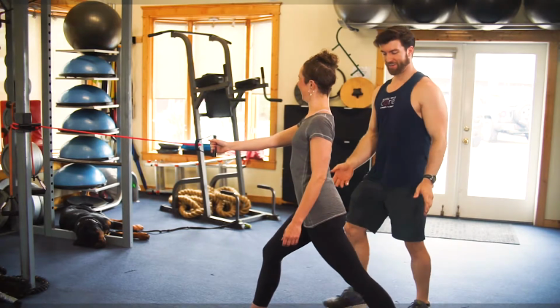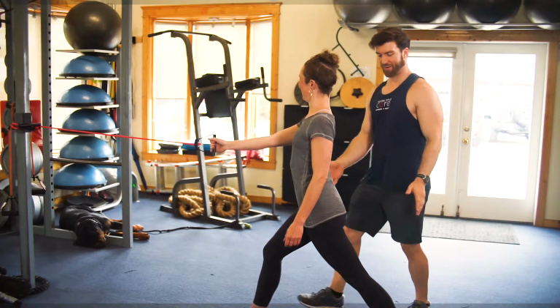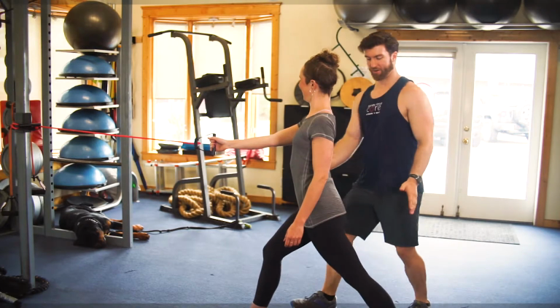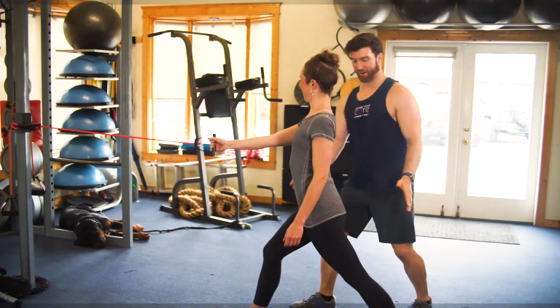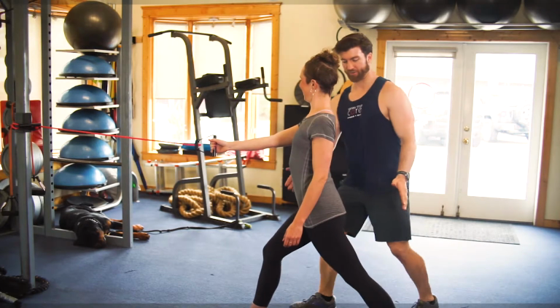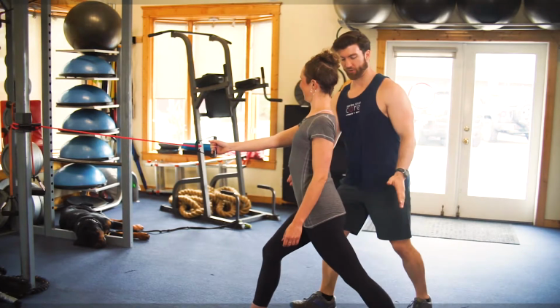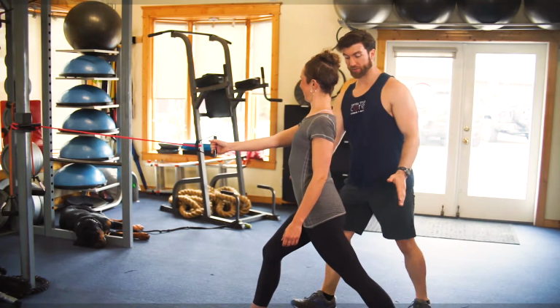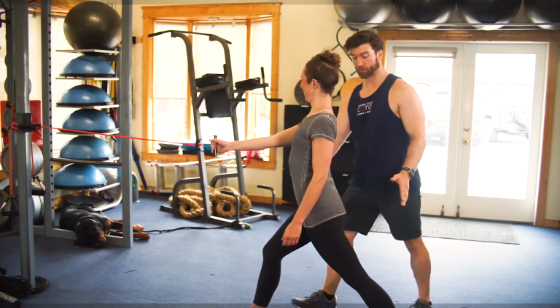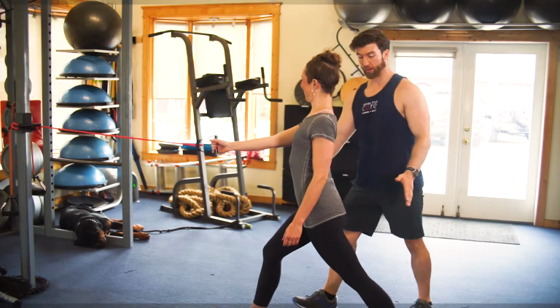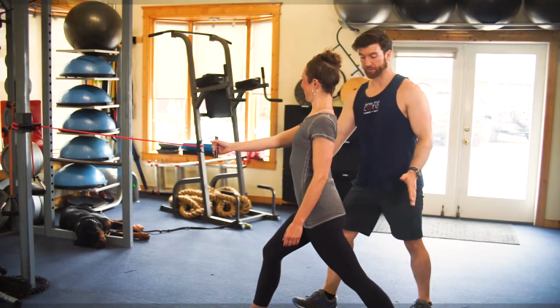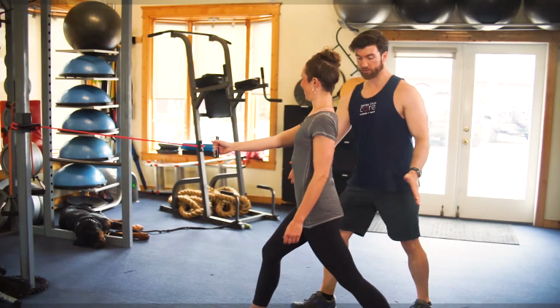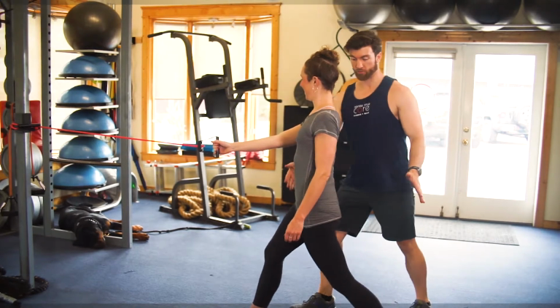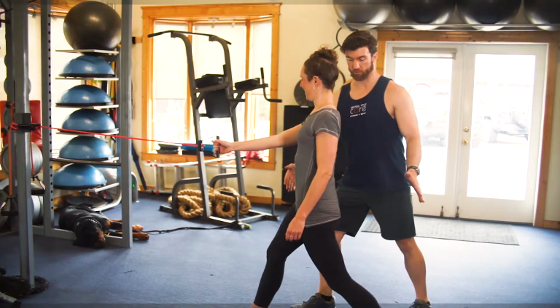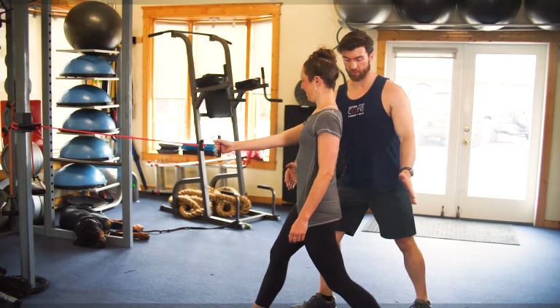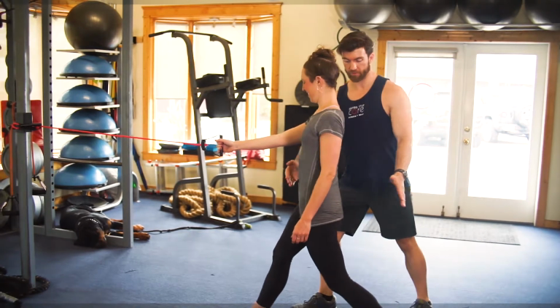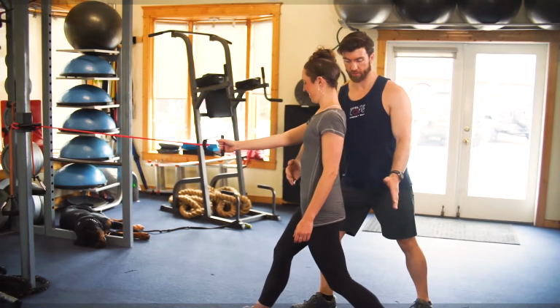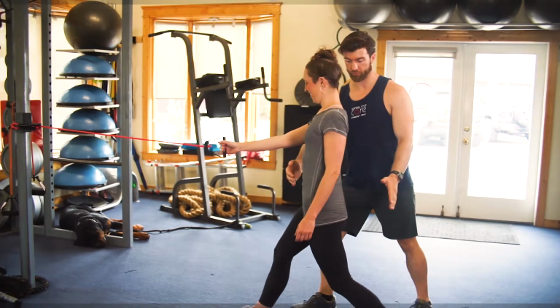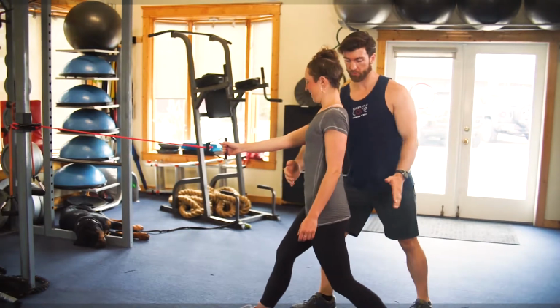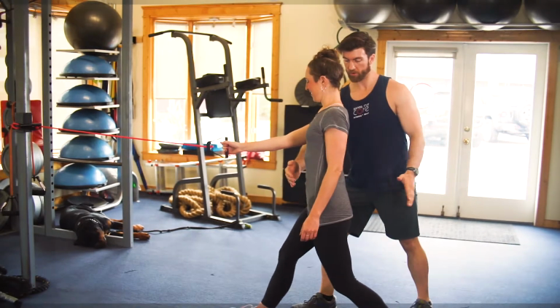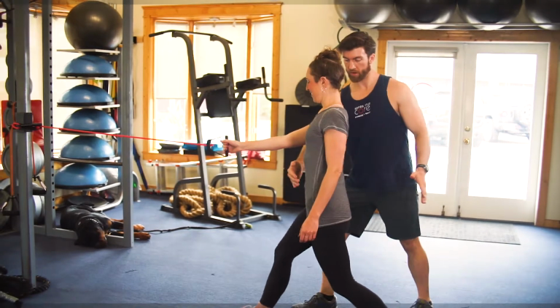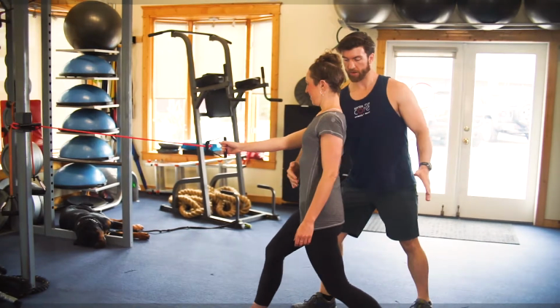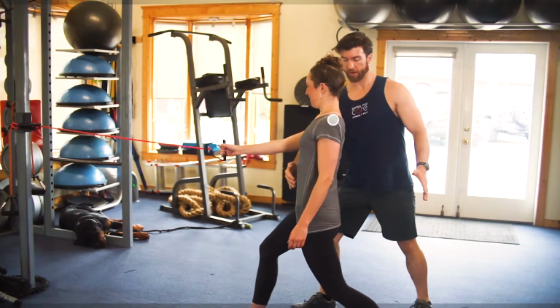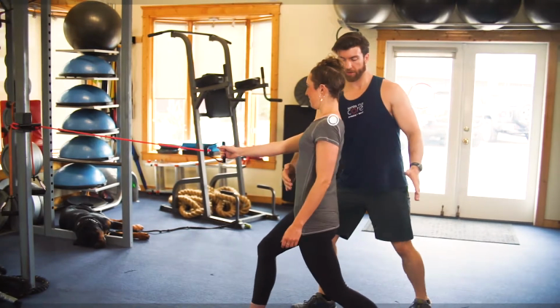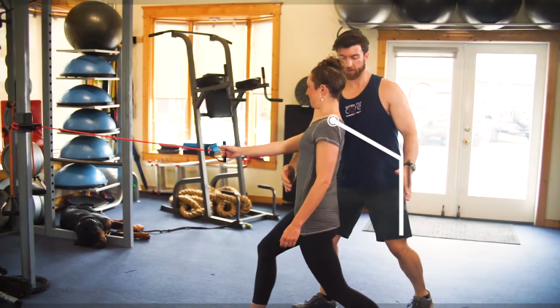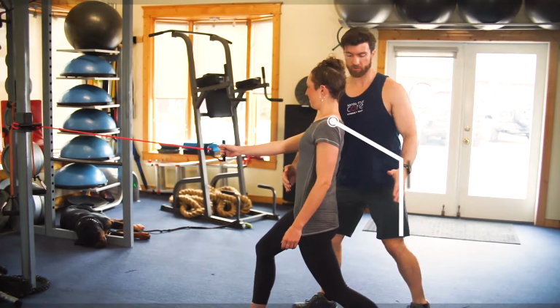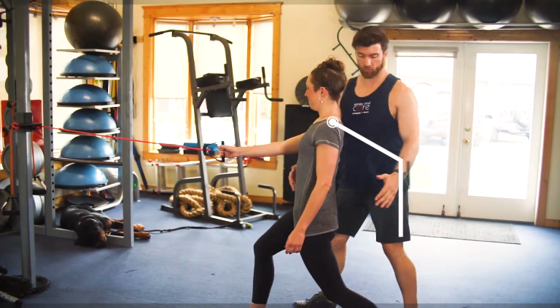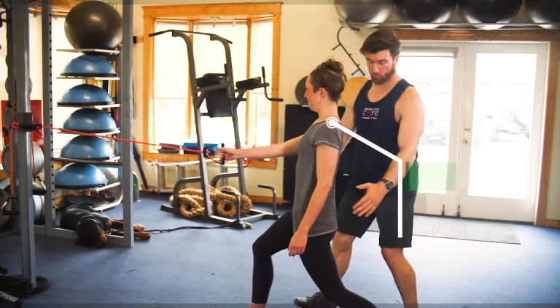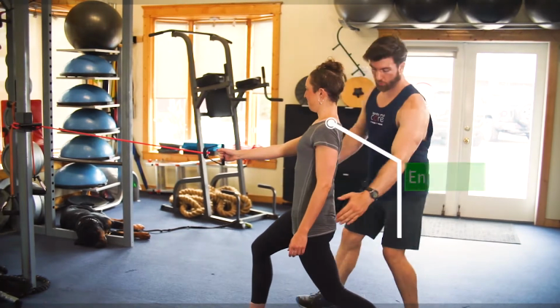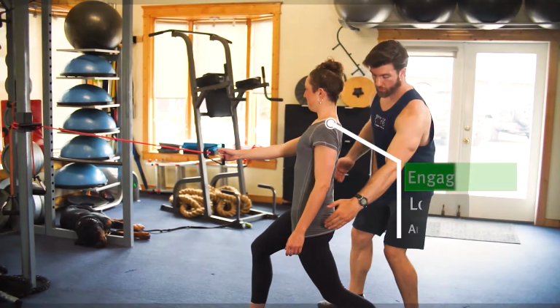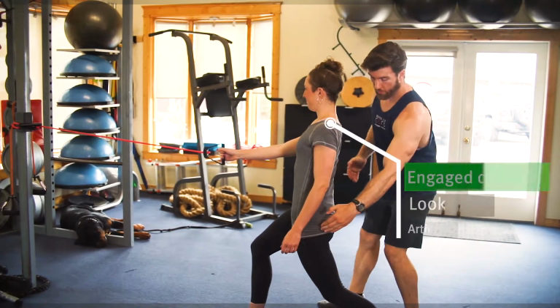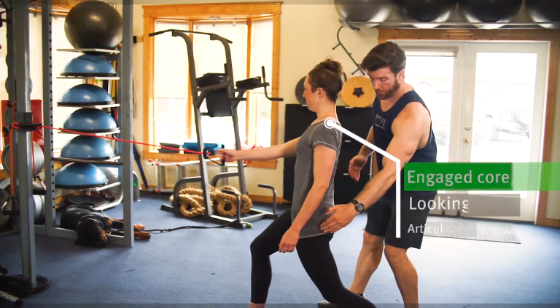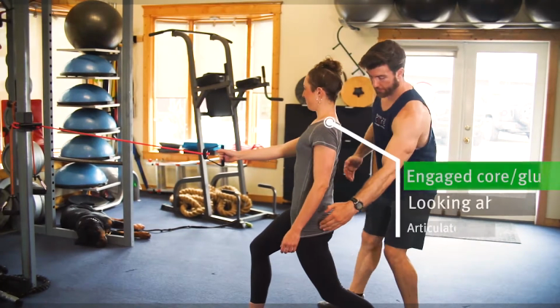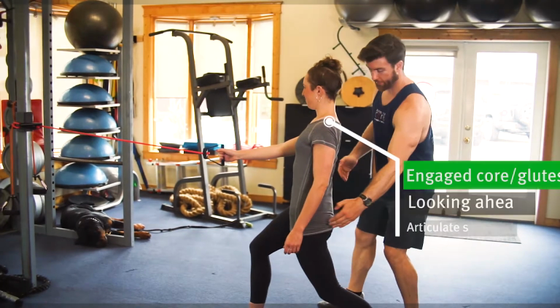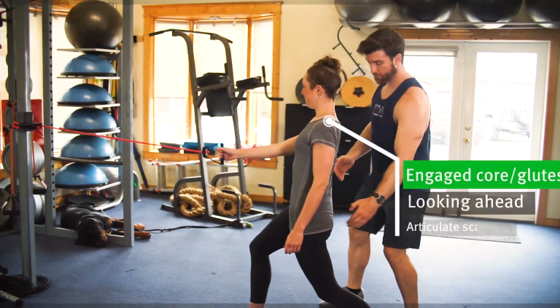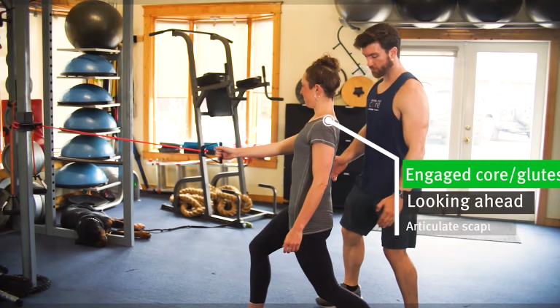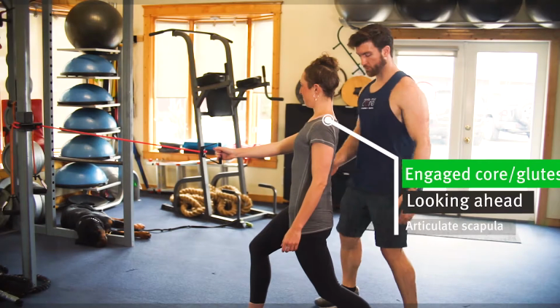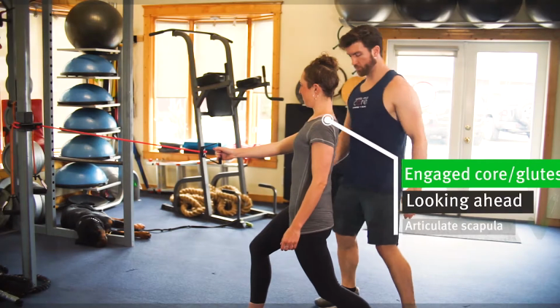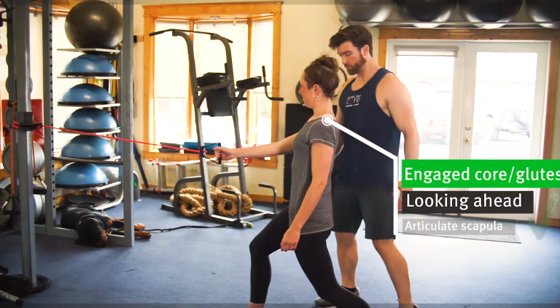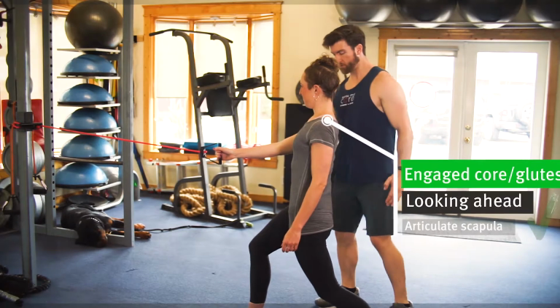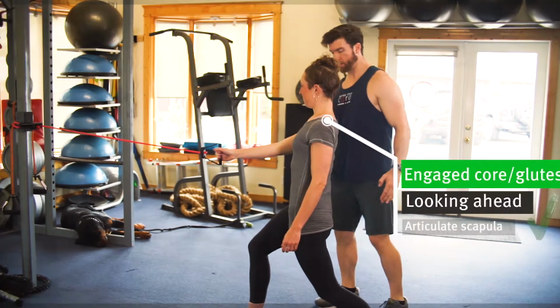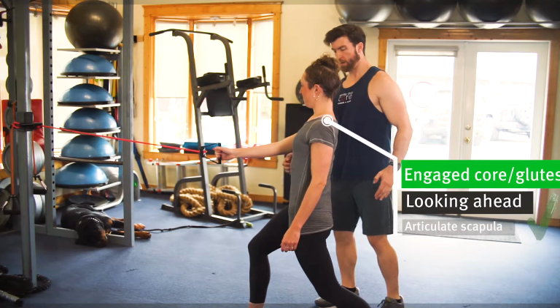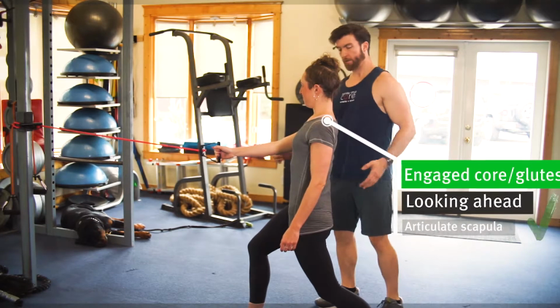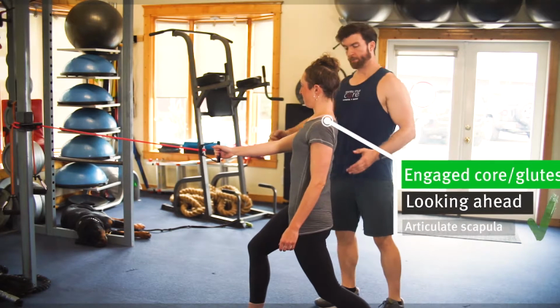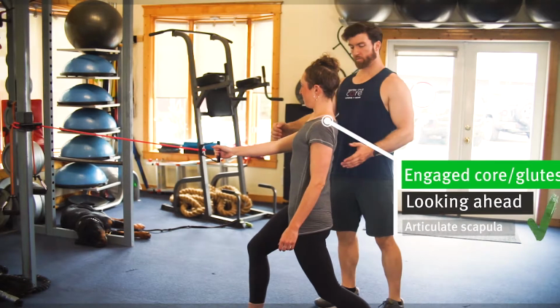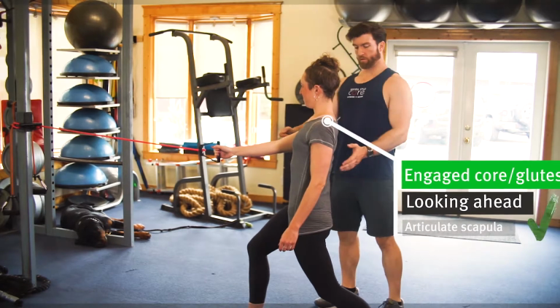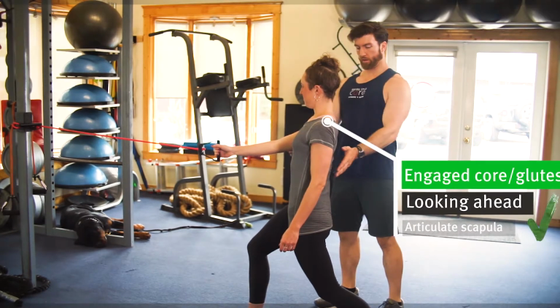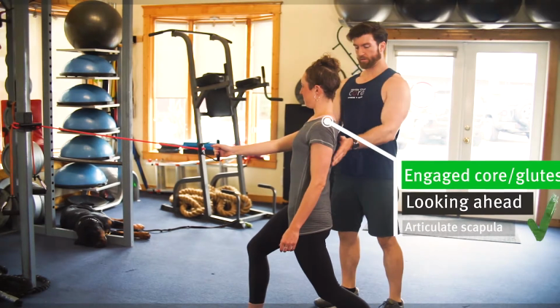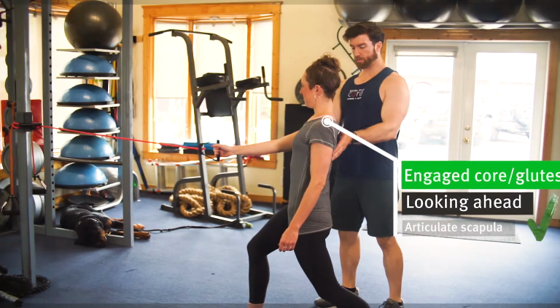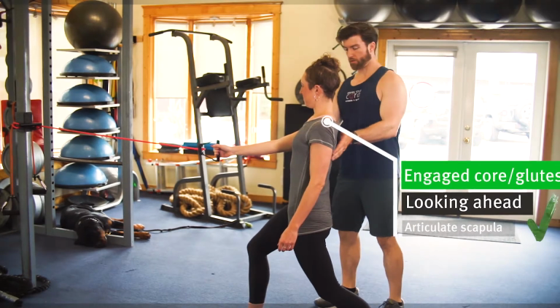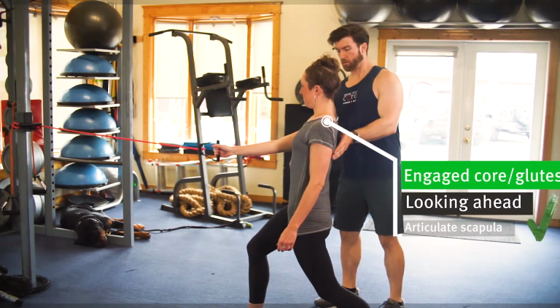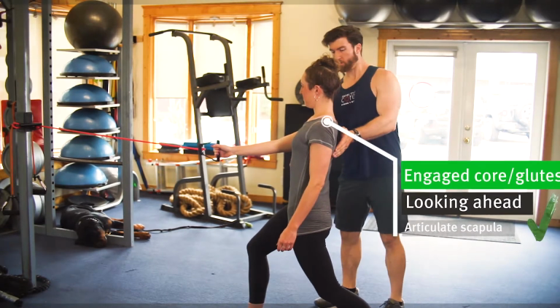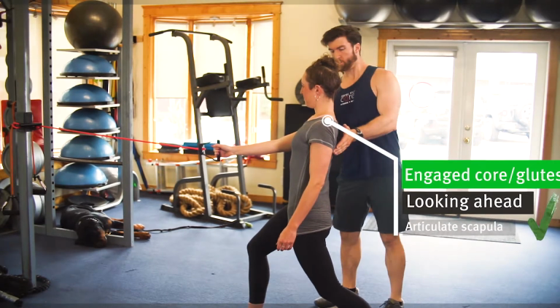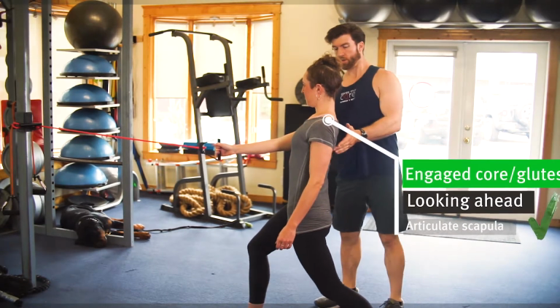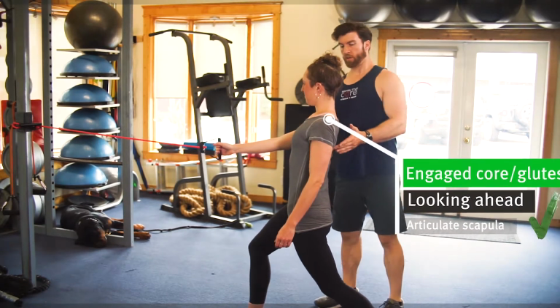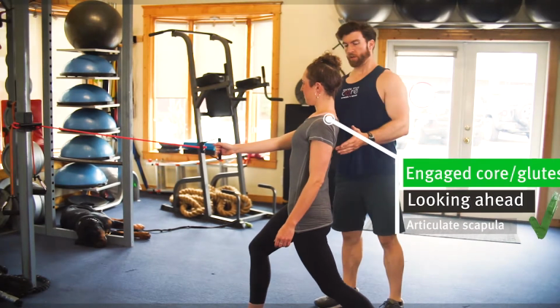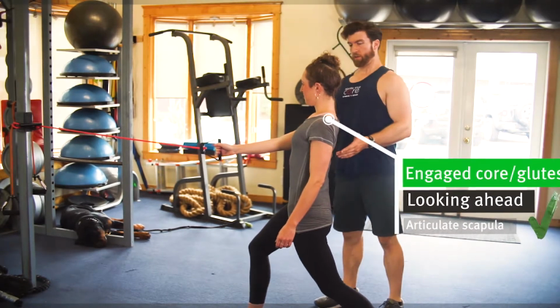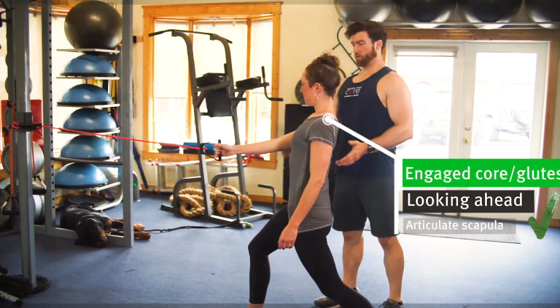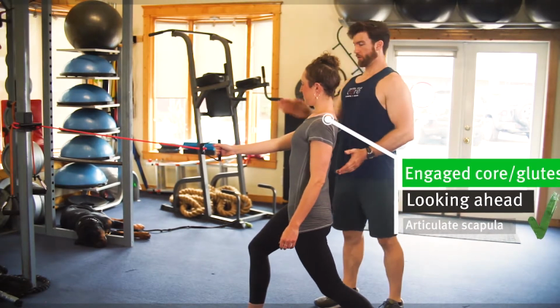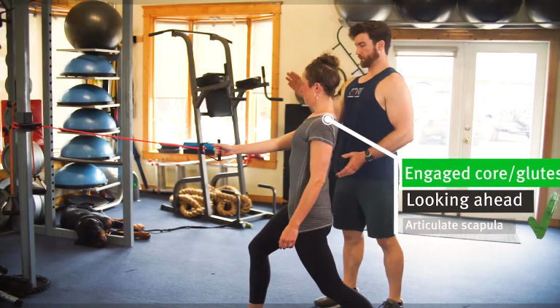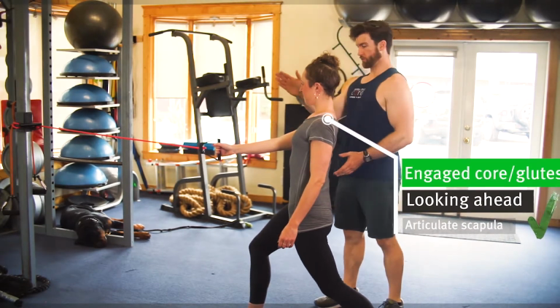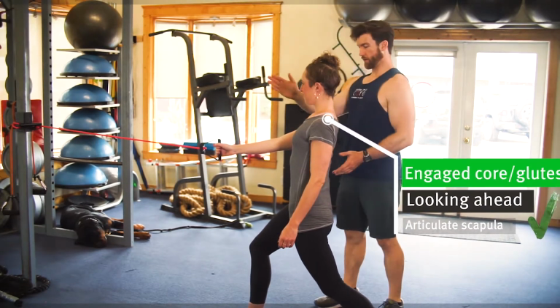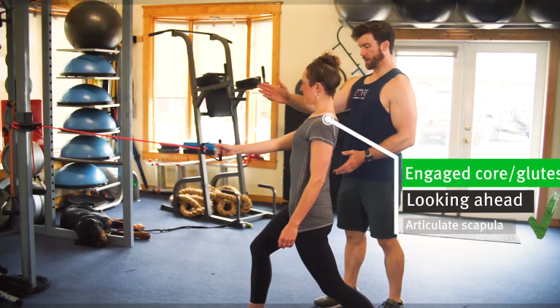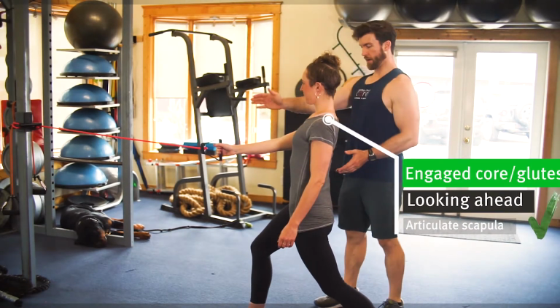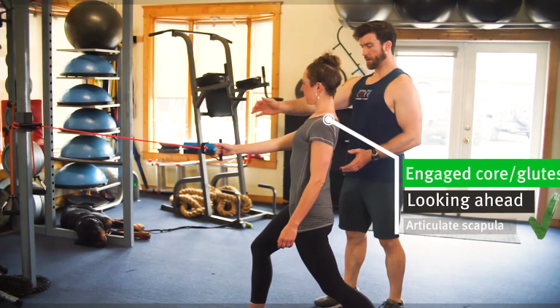Okay, let's correct it. Tuck the hips under, engage the core, engage the glutes, nice and tall, looking straight ahead.